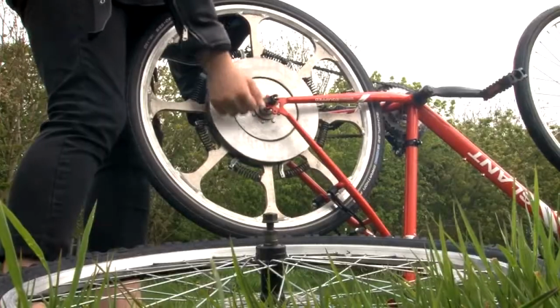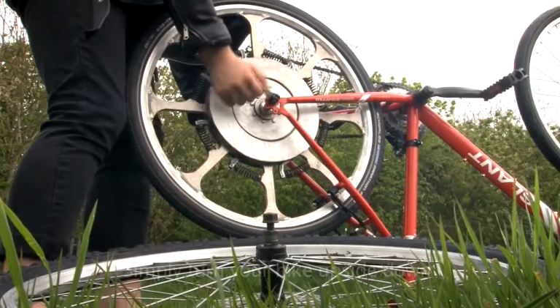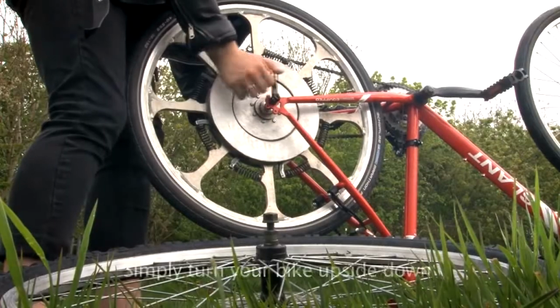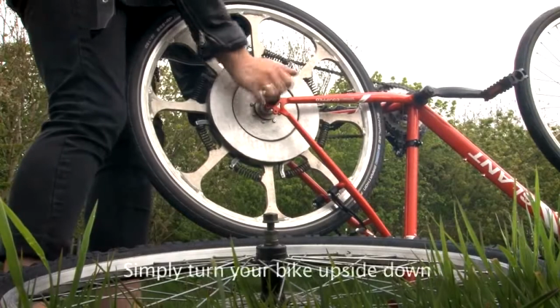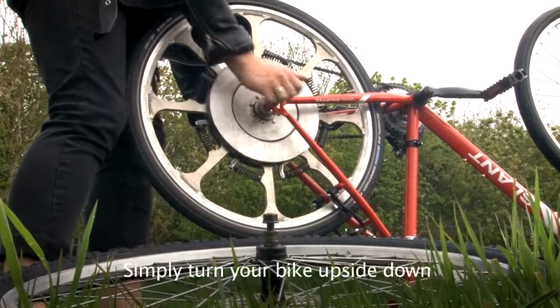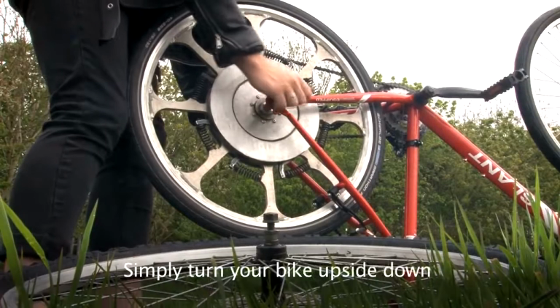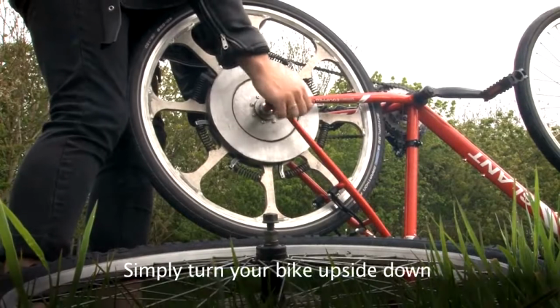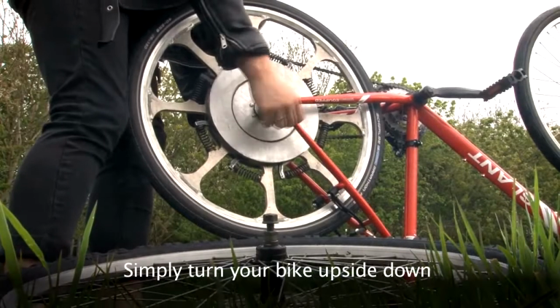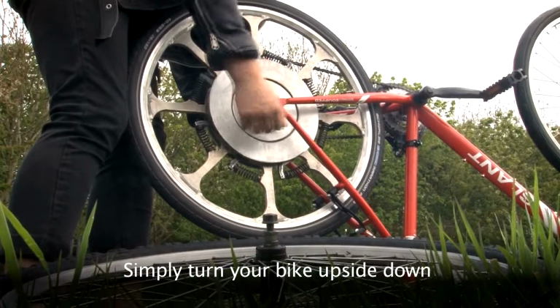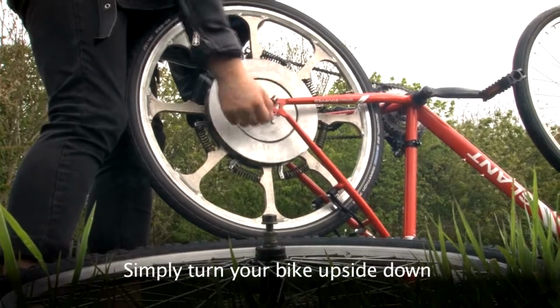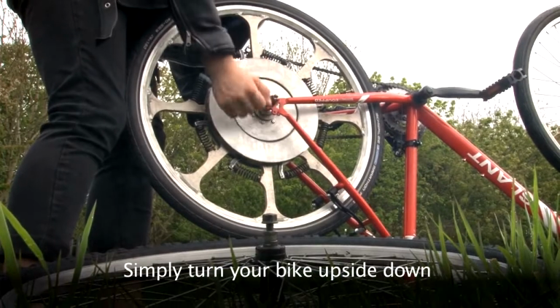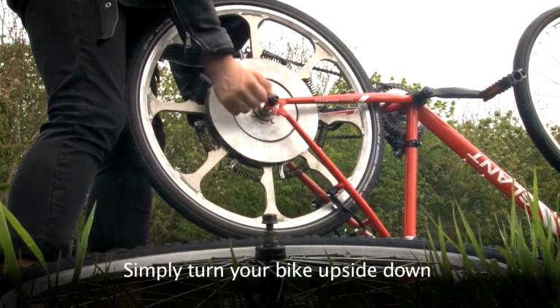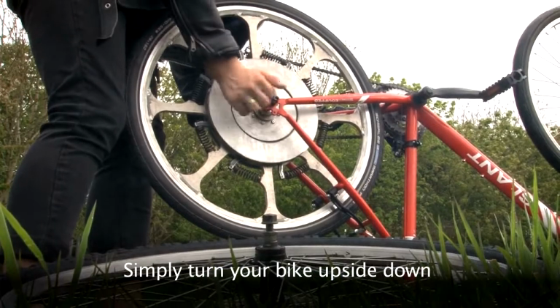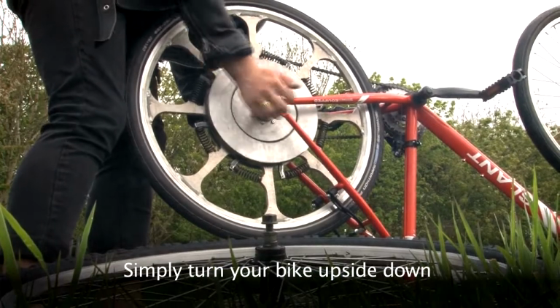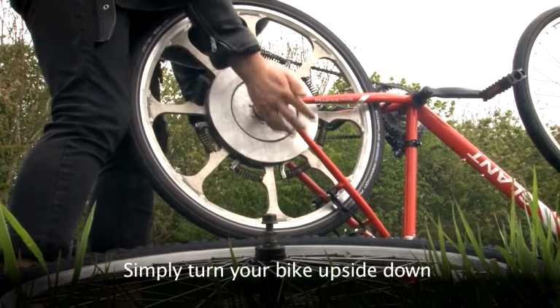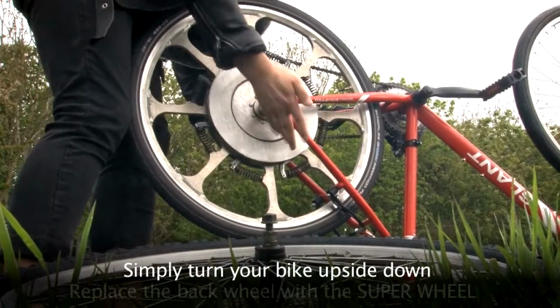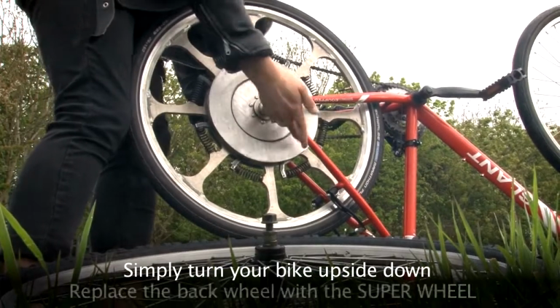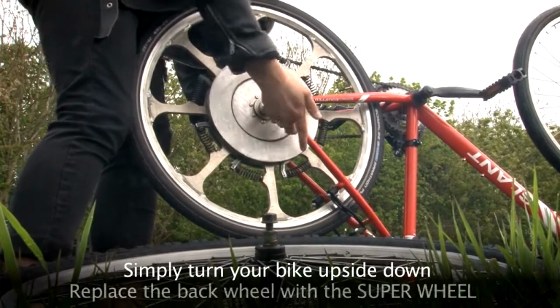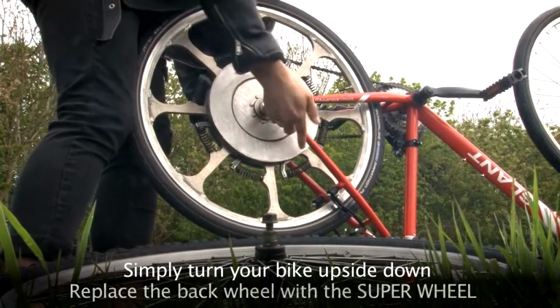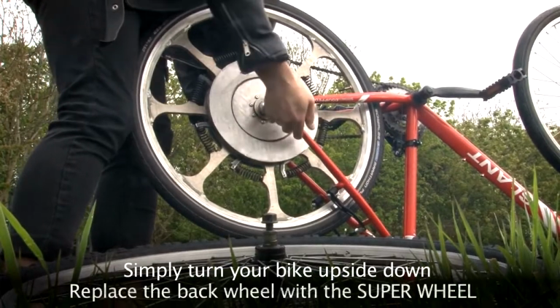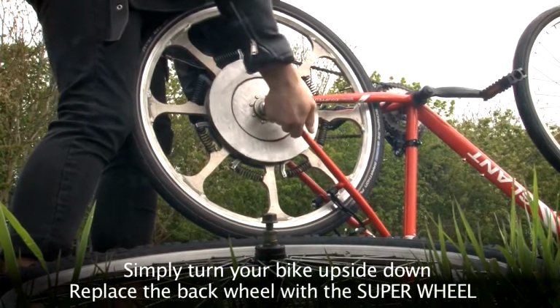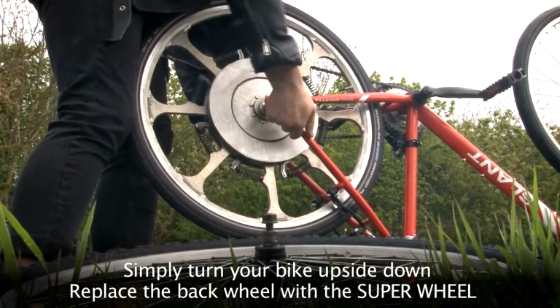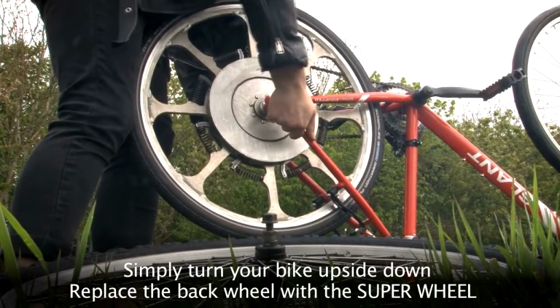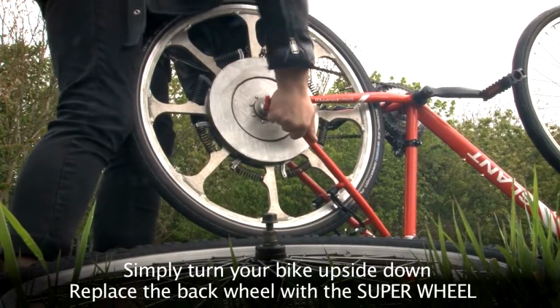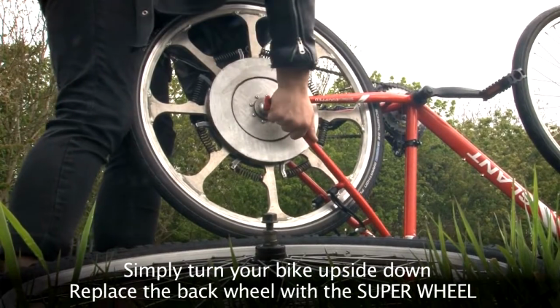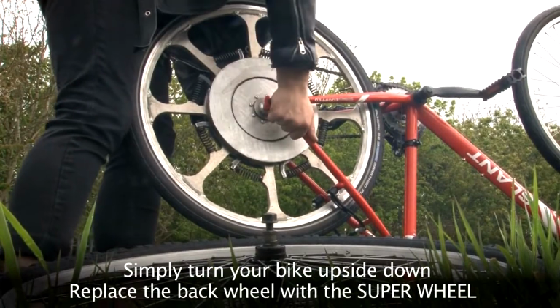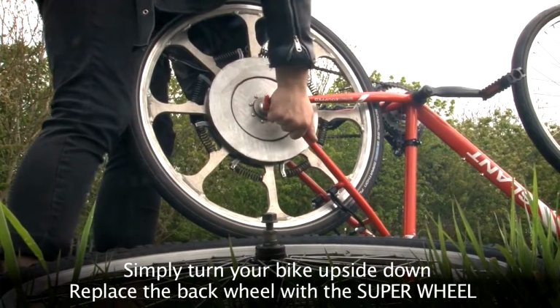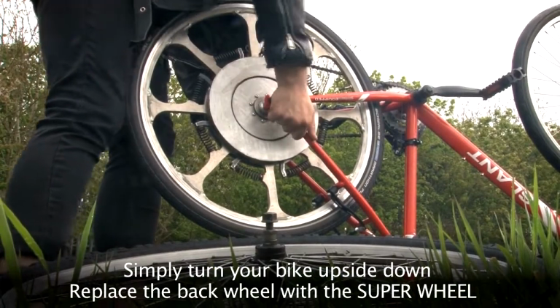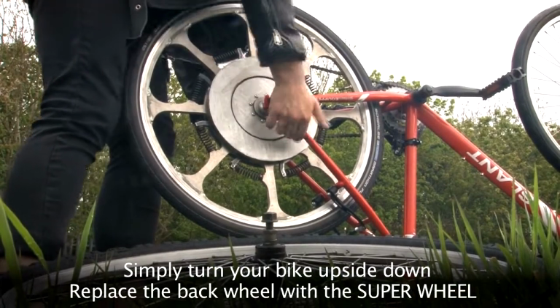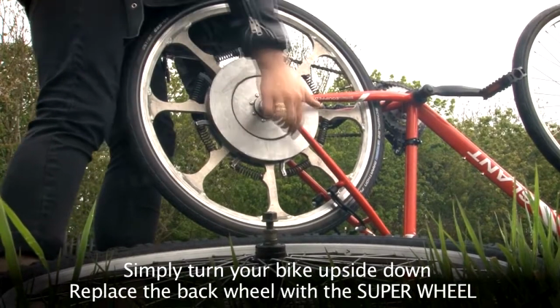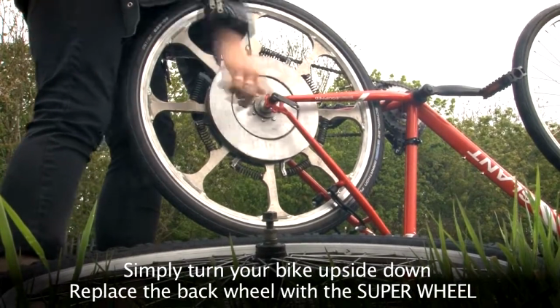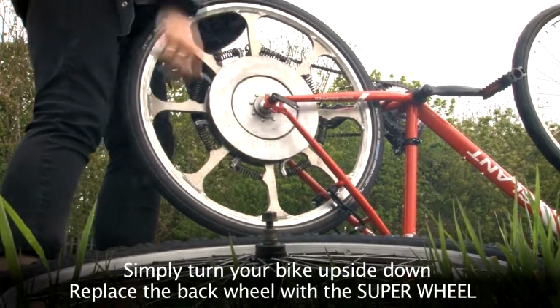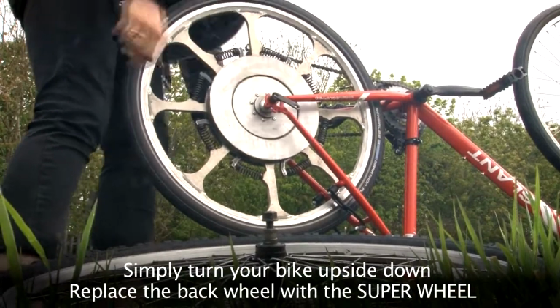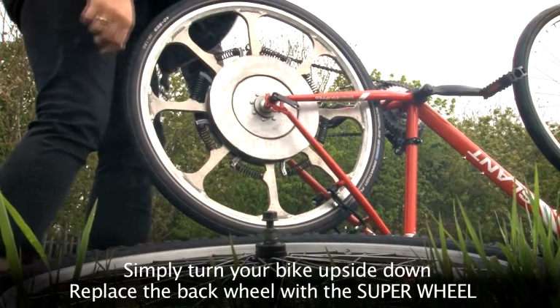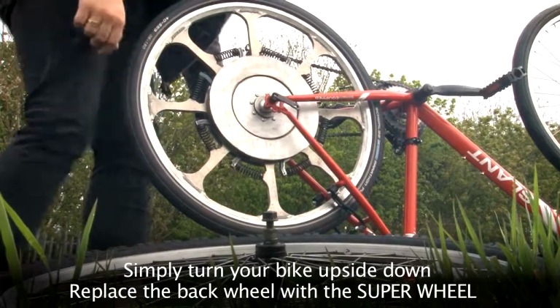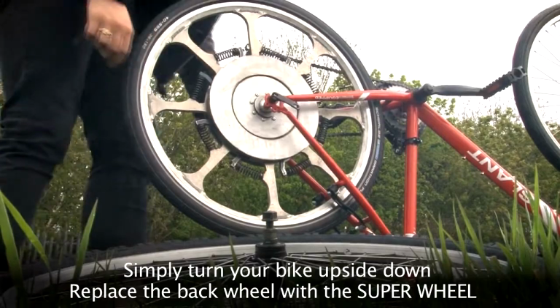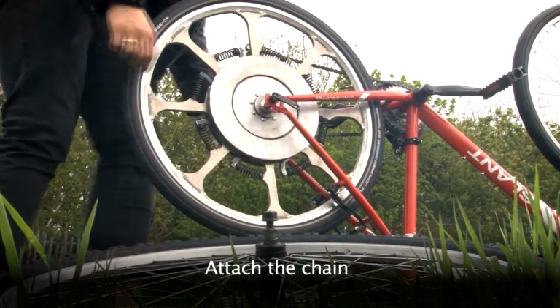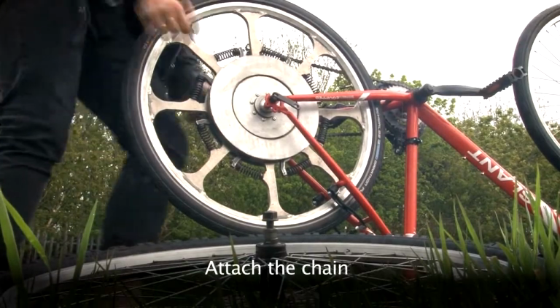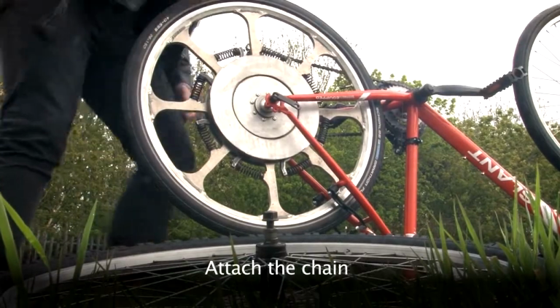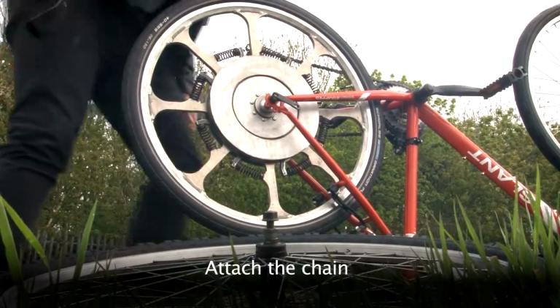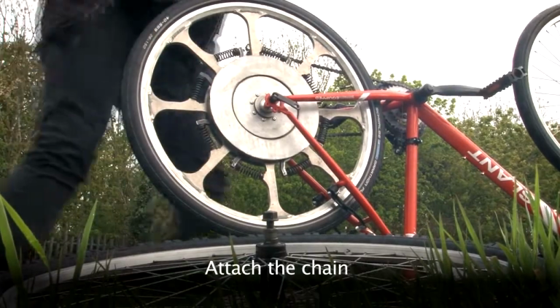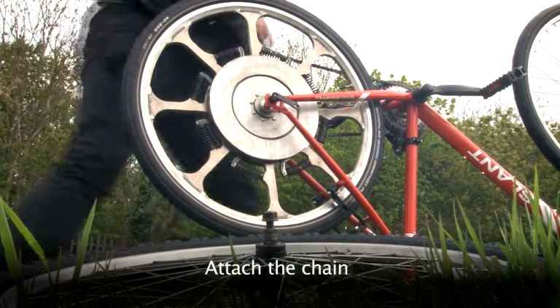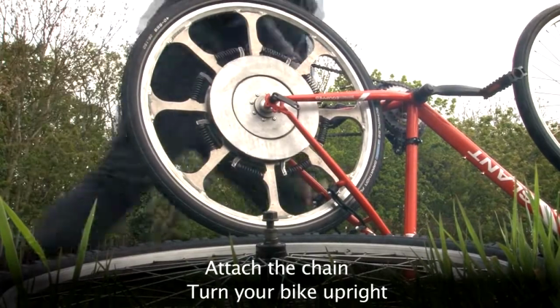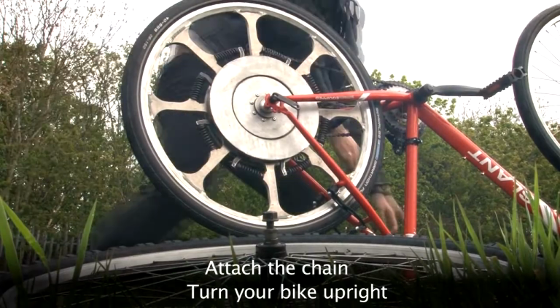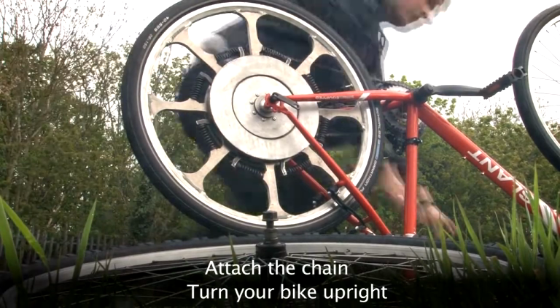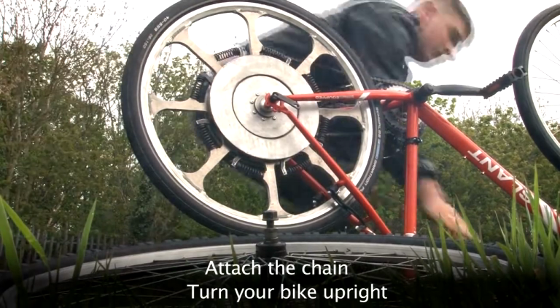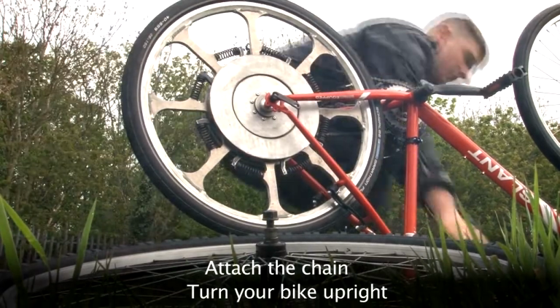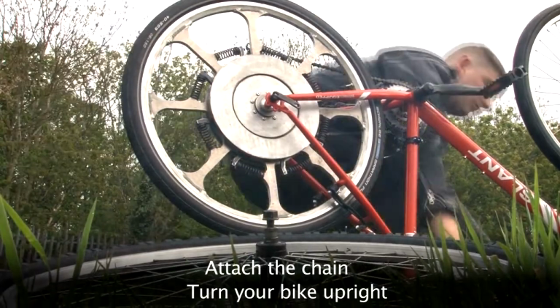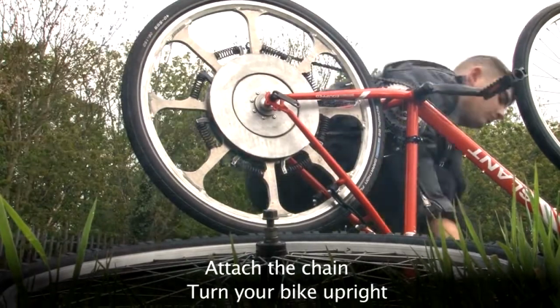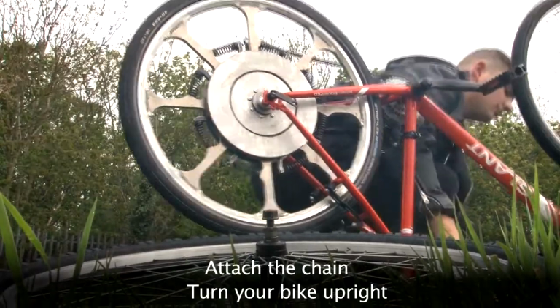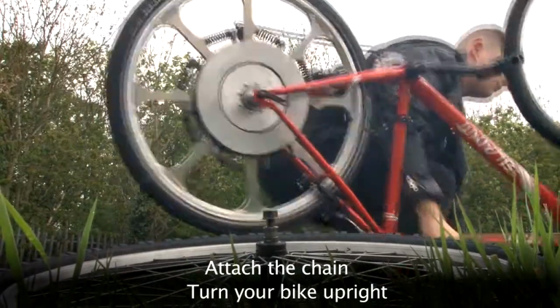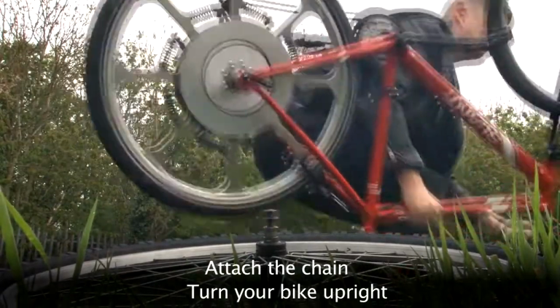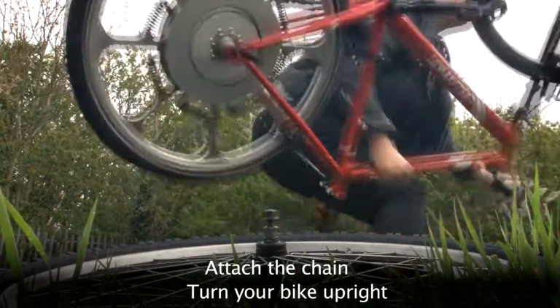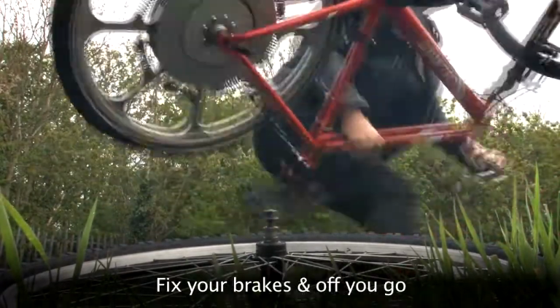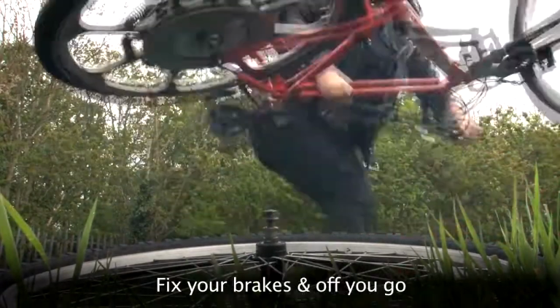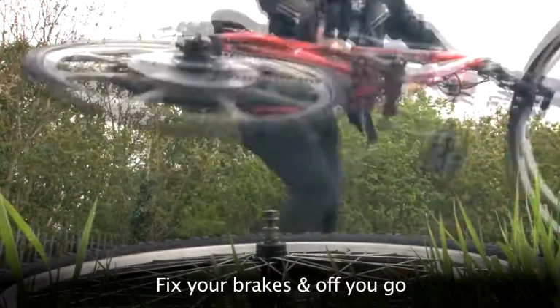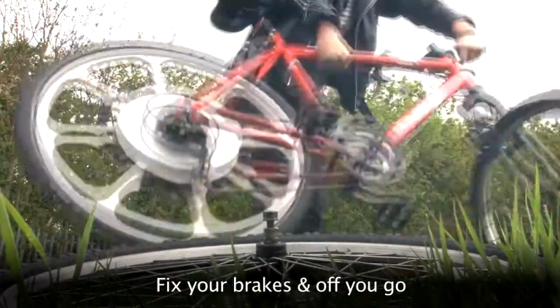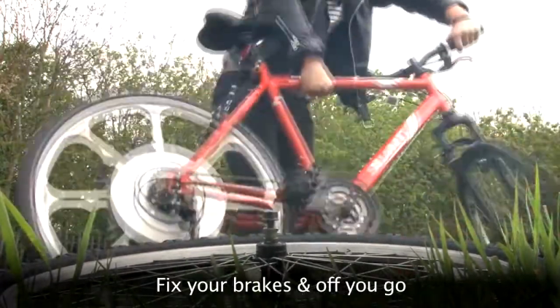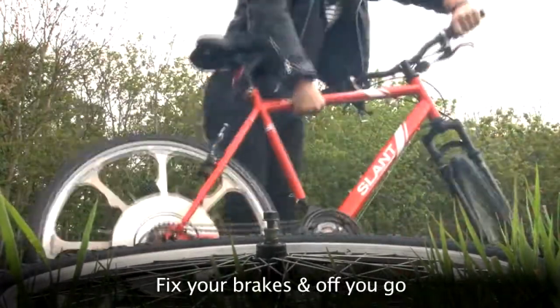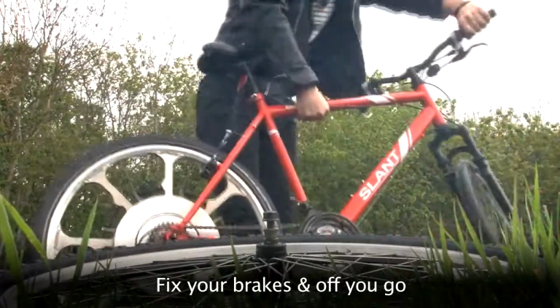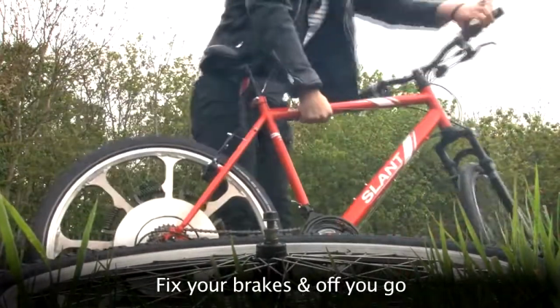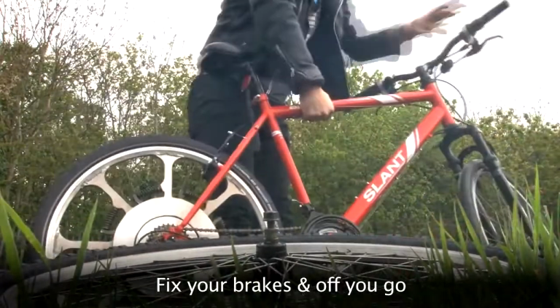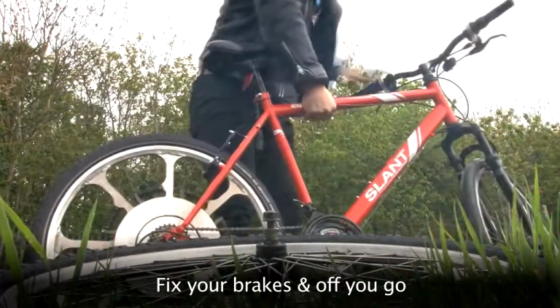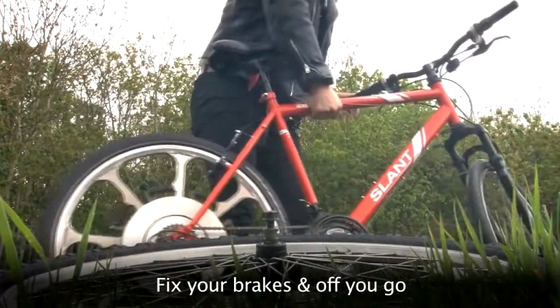Simply turn your bike upside down, replace the back wheel with the Superwheel, attach the chain, turn your bike upright, fix your brakes and off you go.